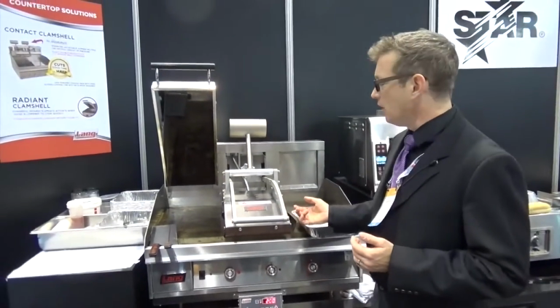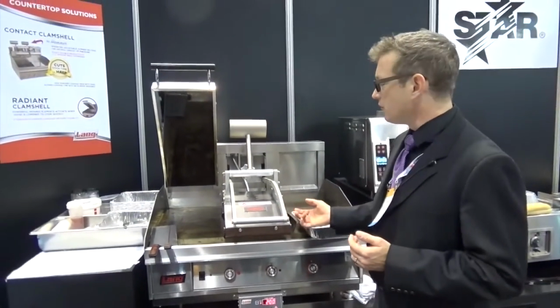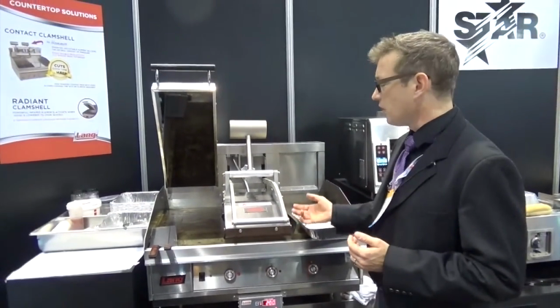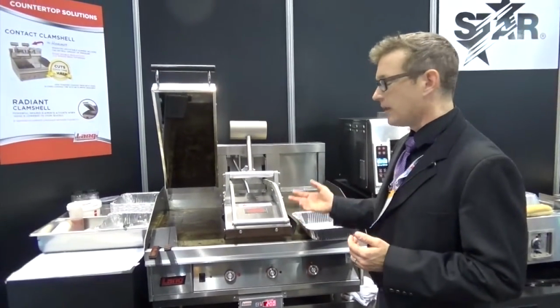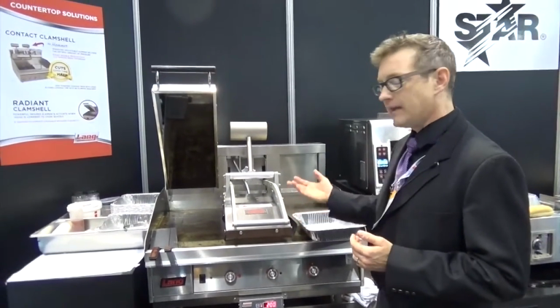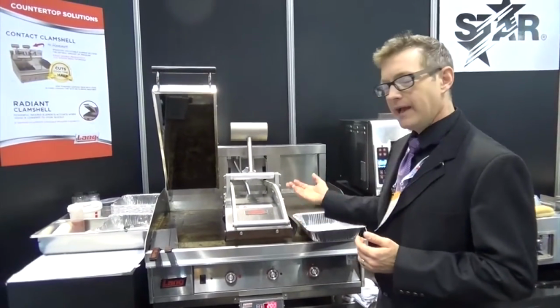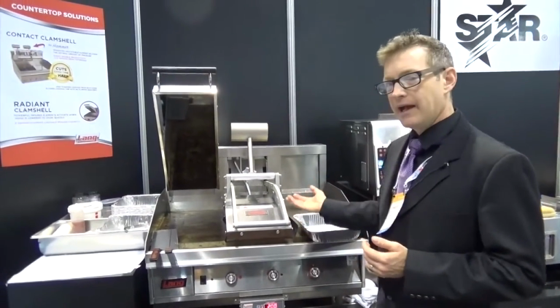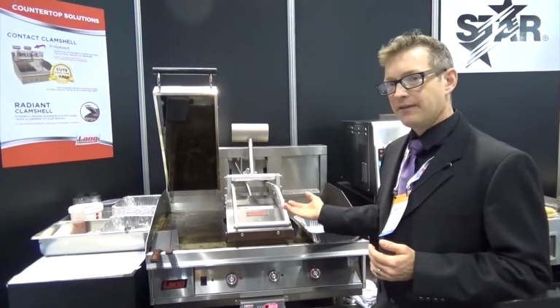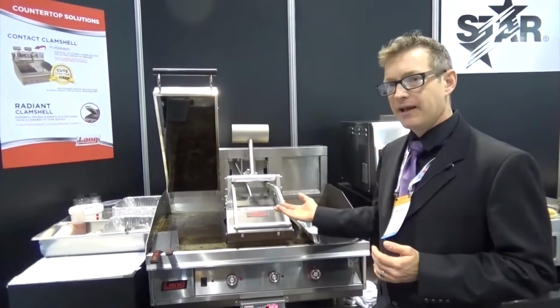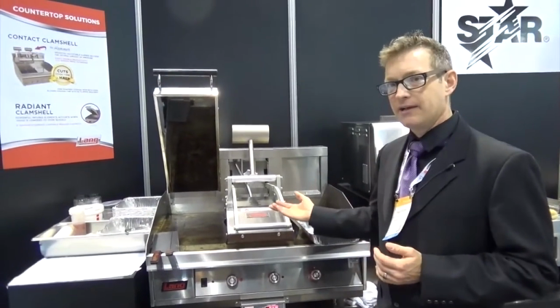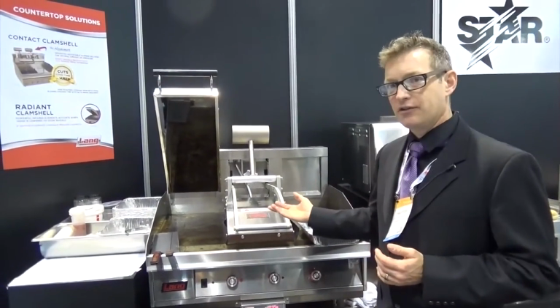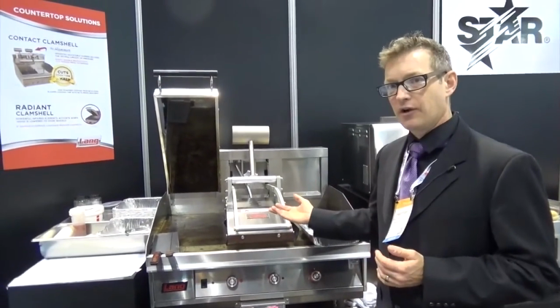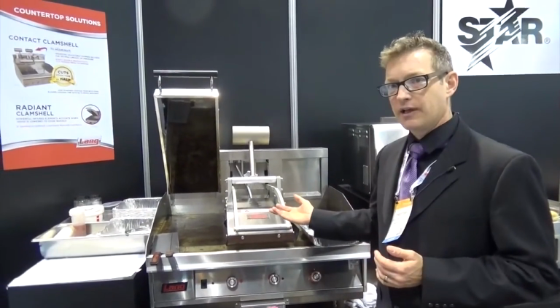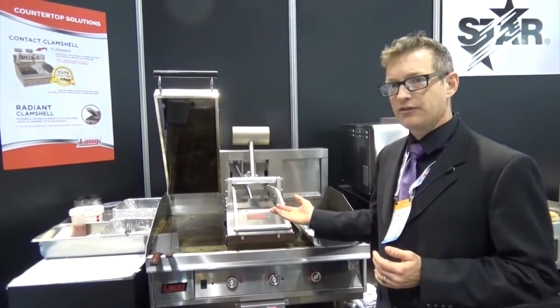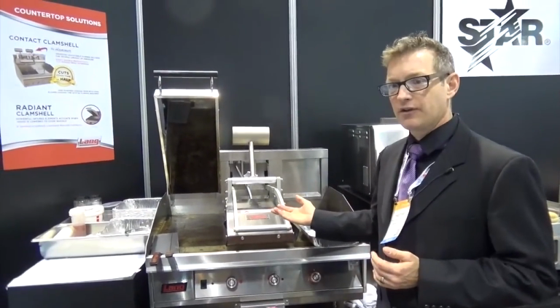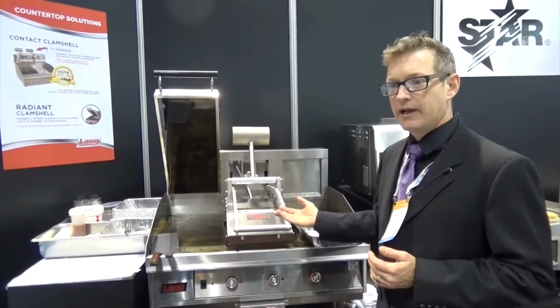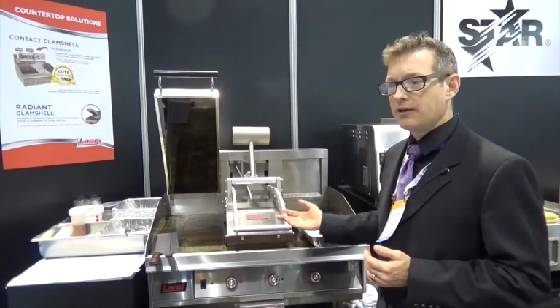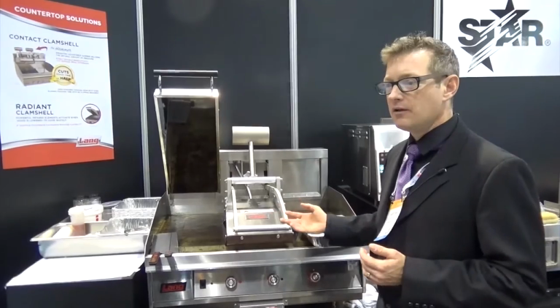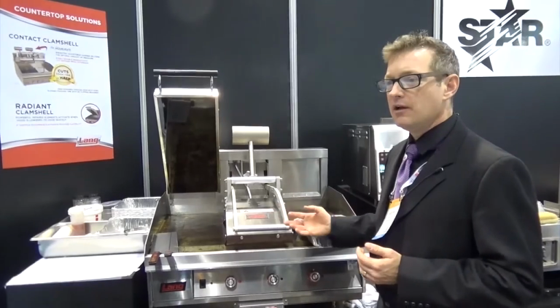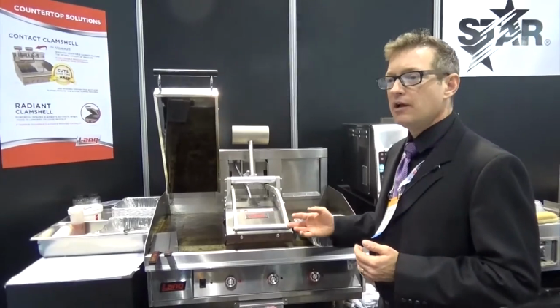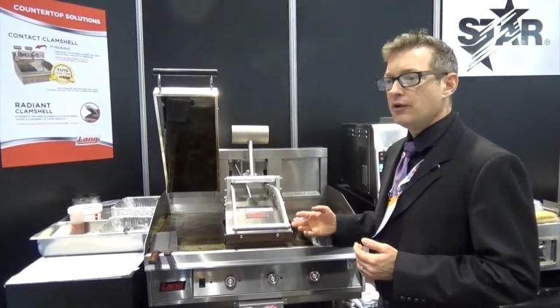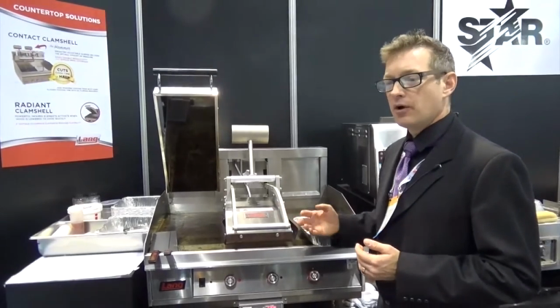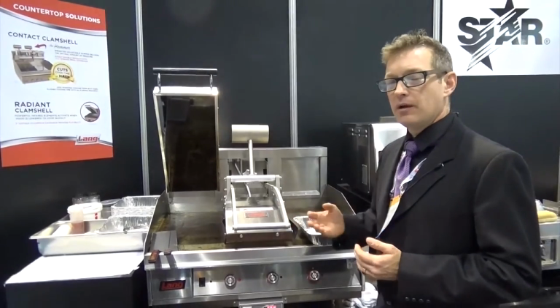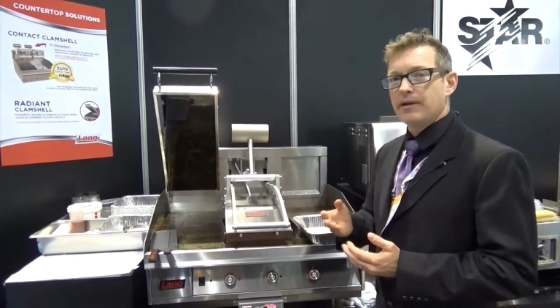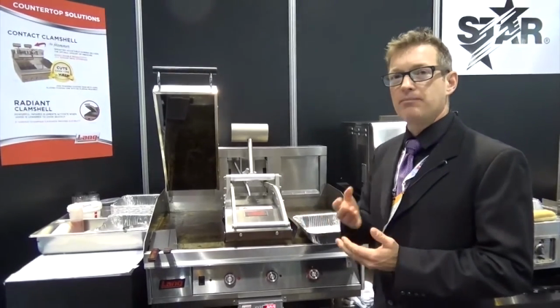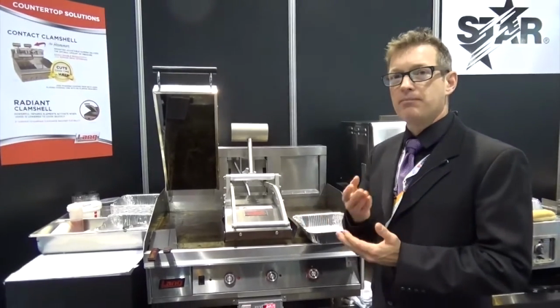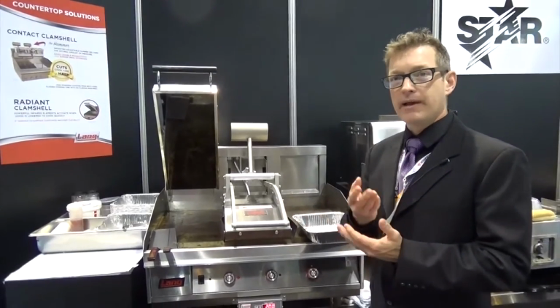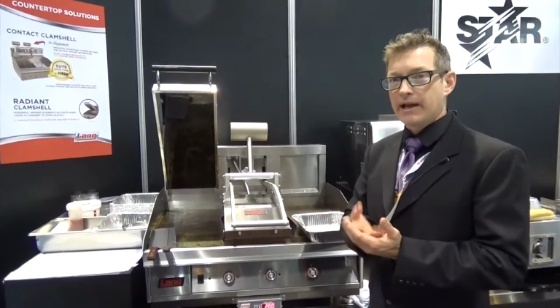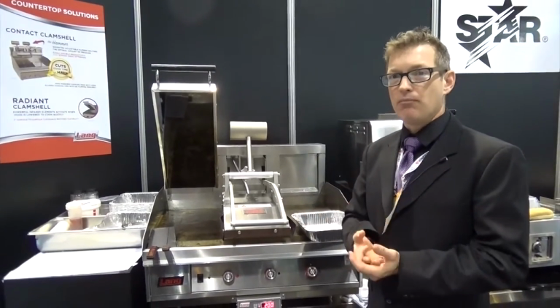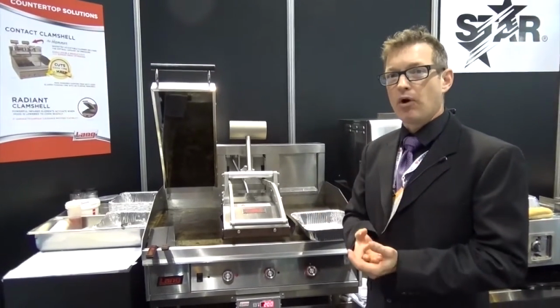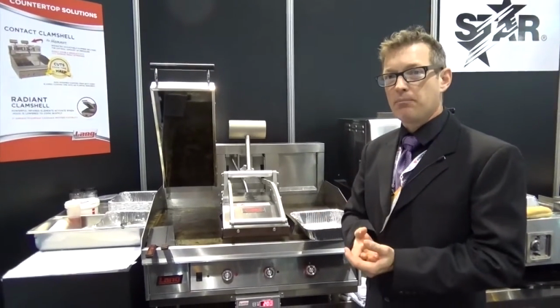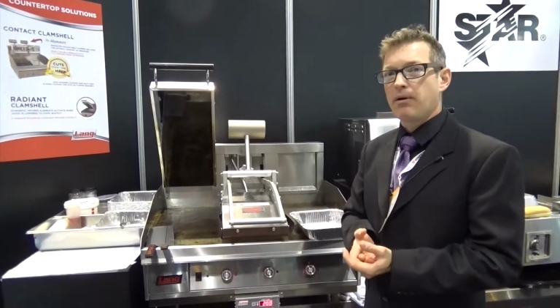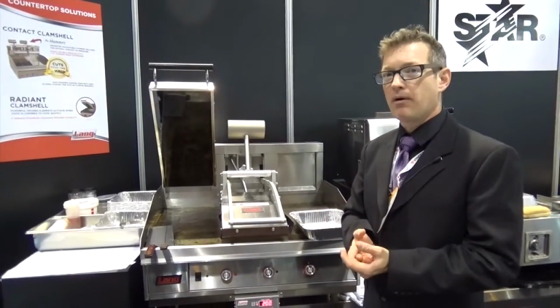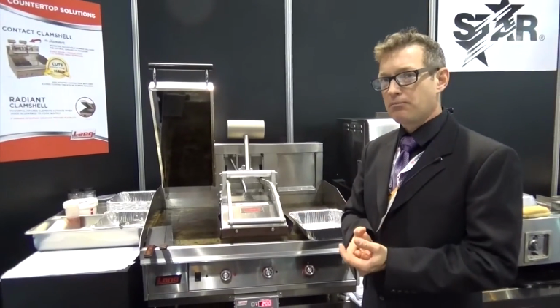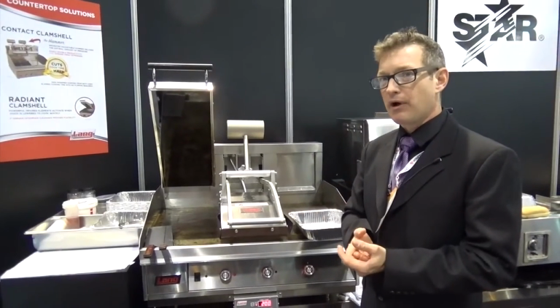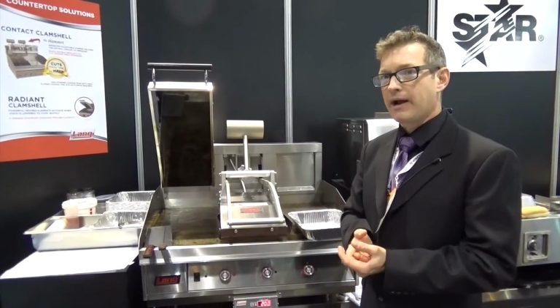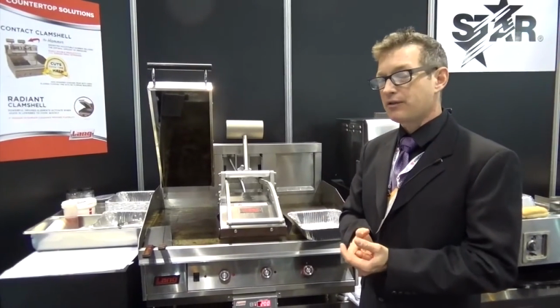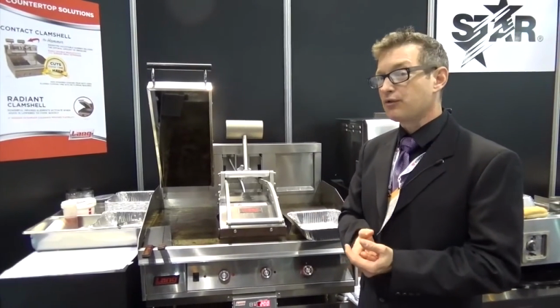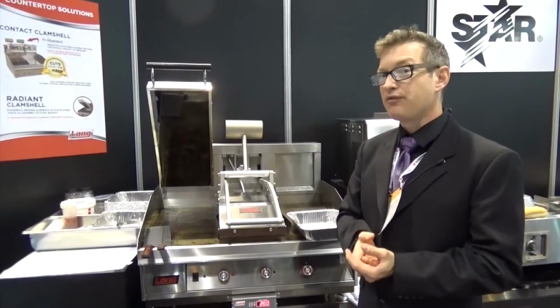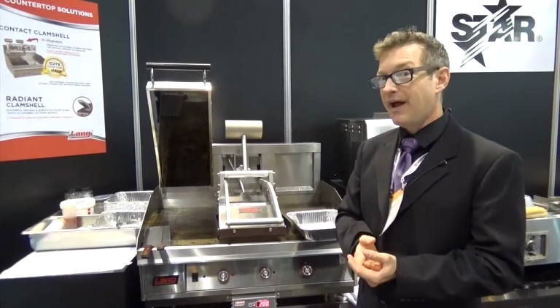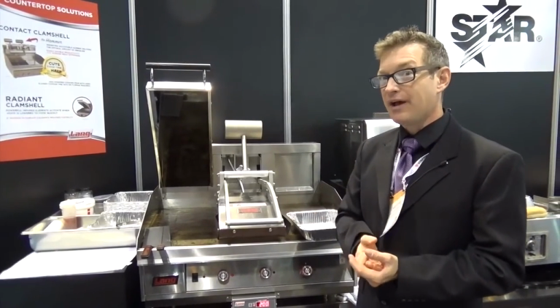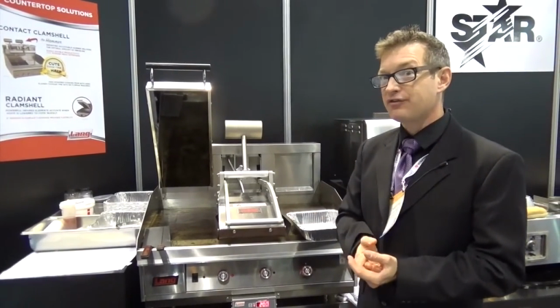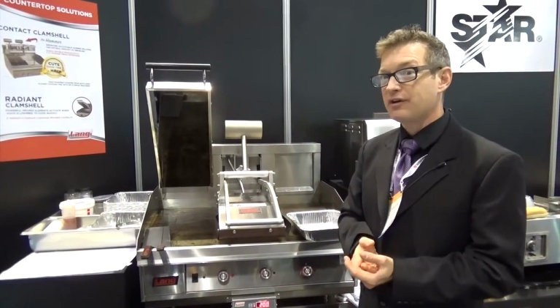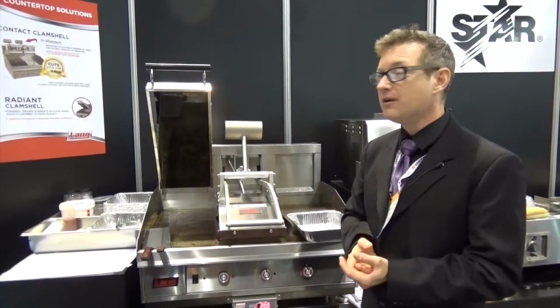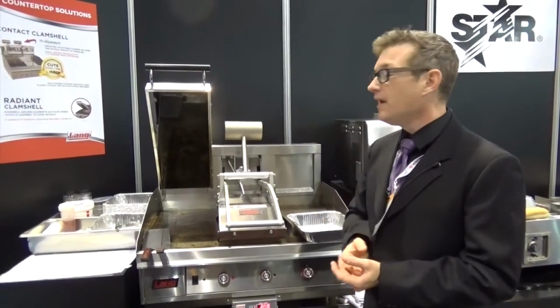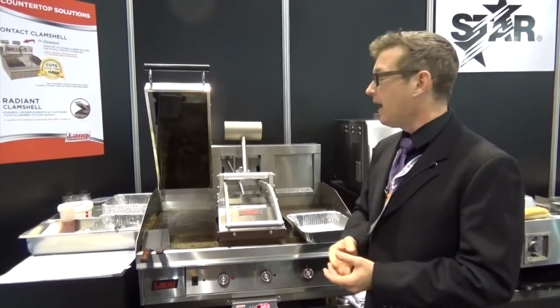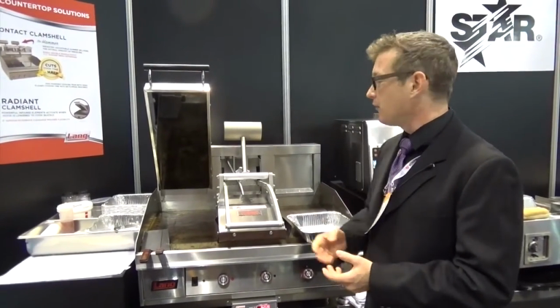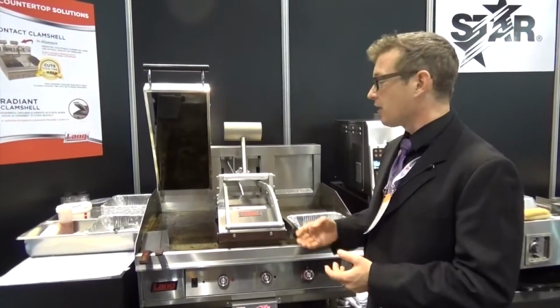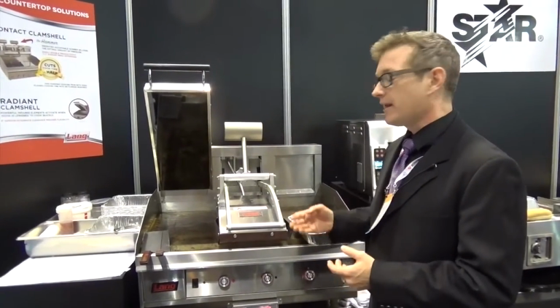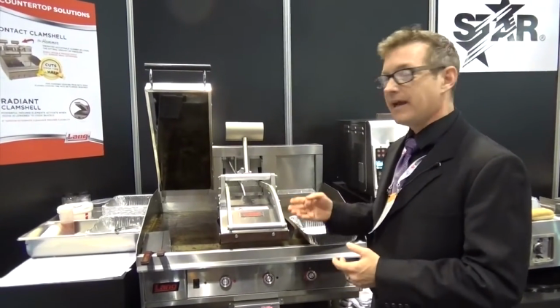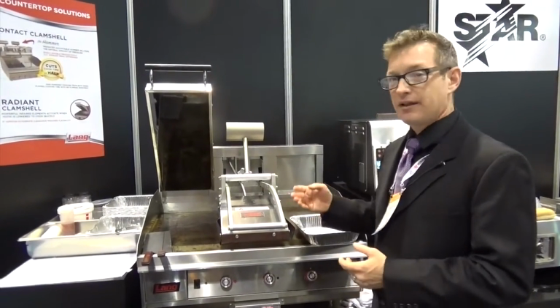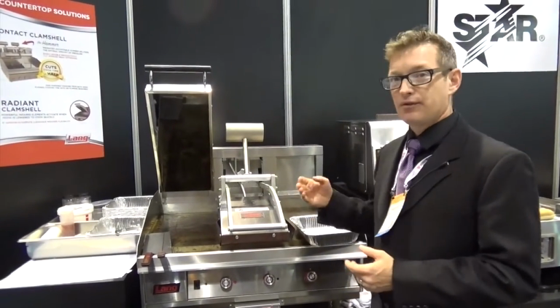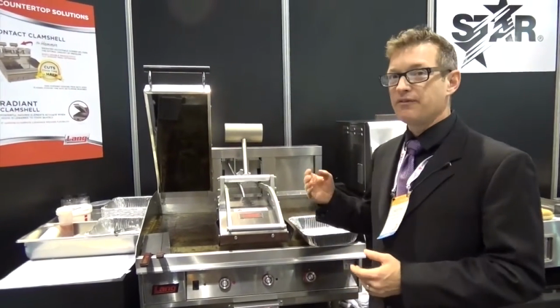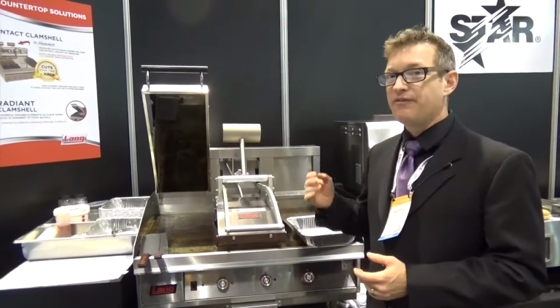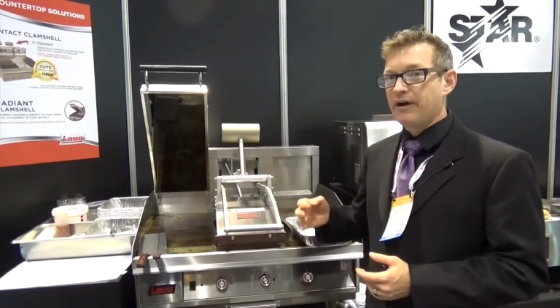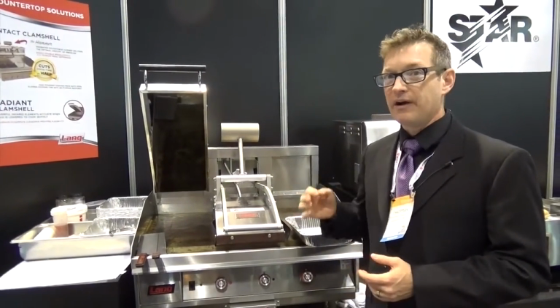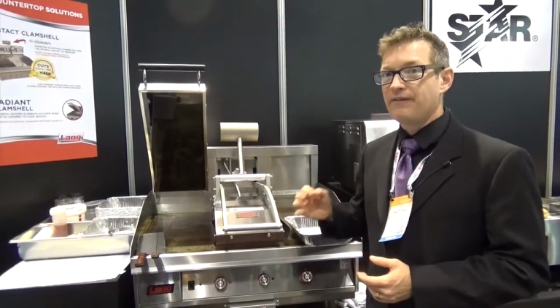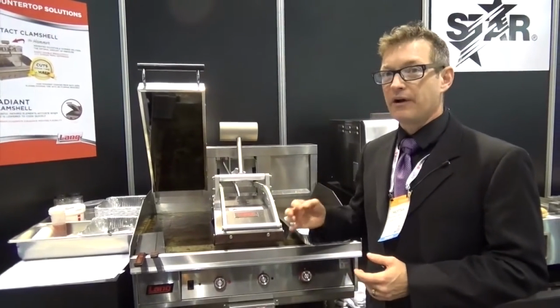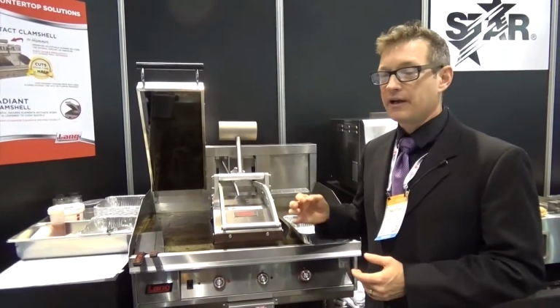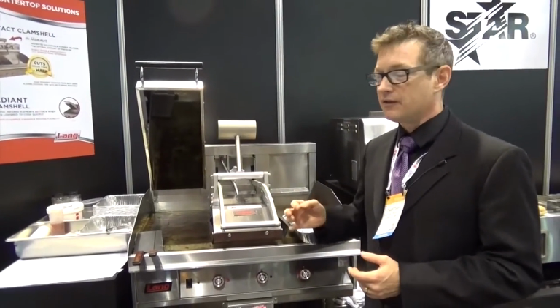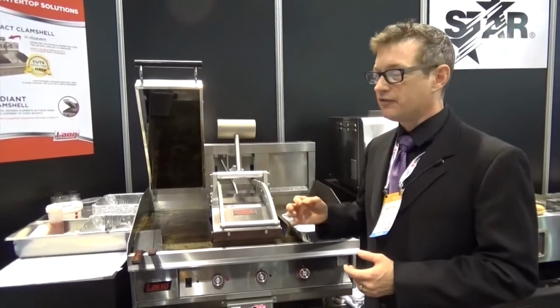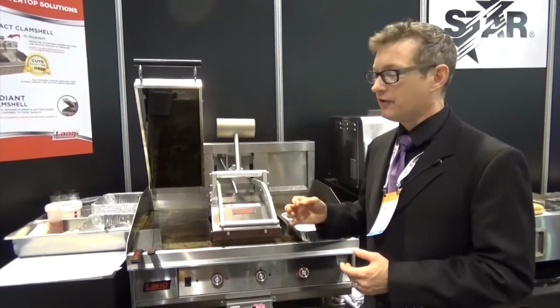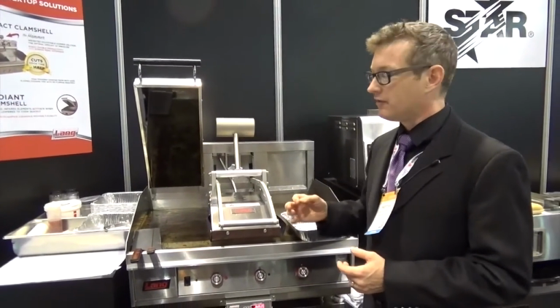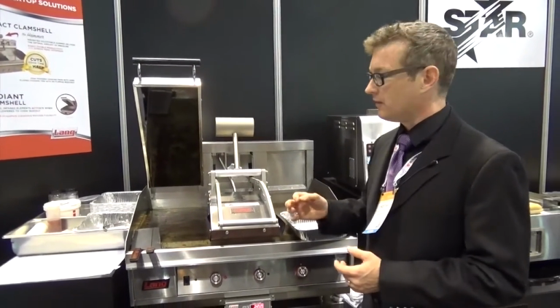At the end of that cooking cycle, you're going to be getting more product through faster, and you're going to get it through very, very consistently.